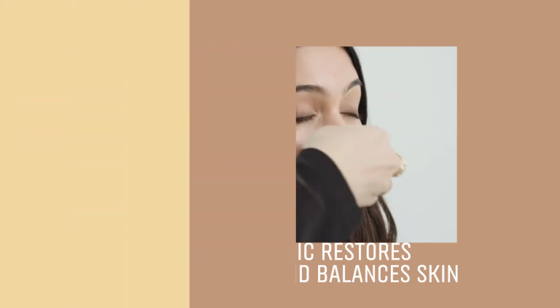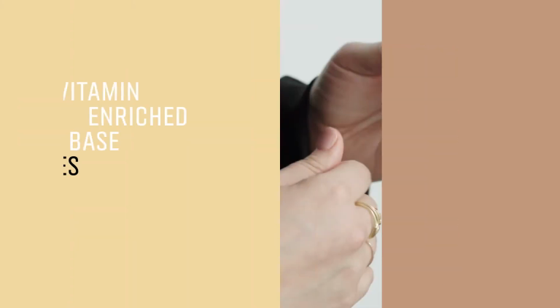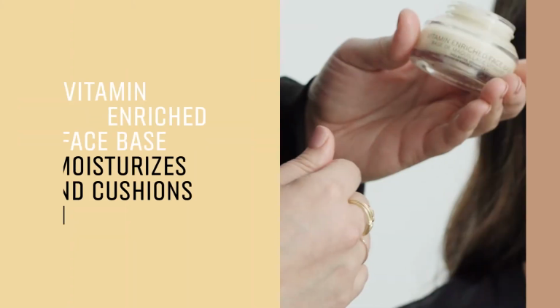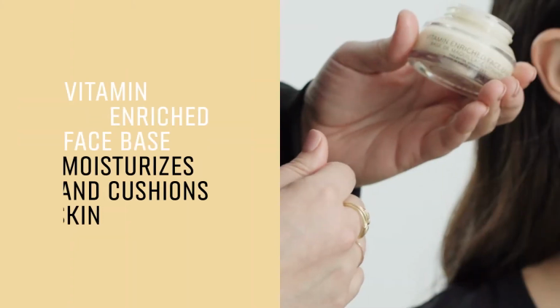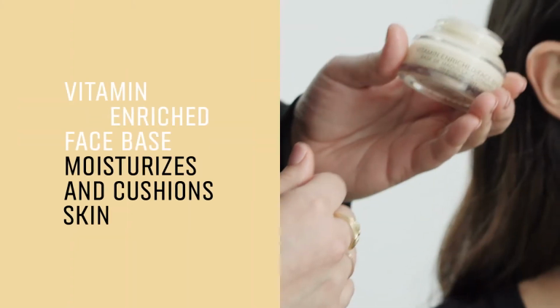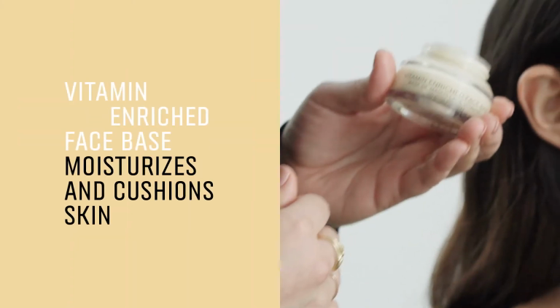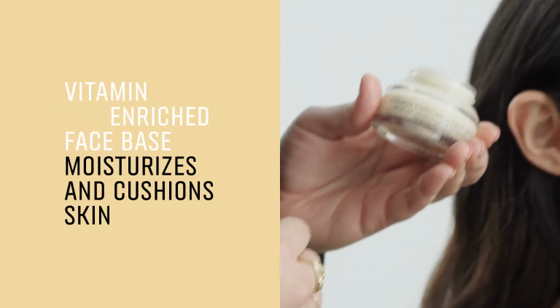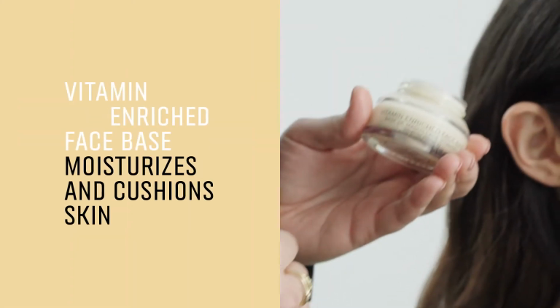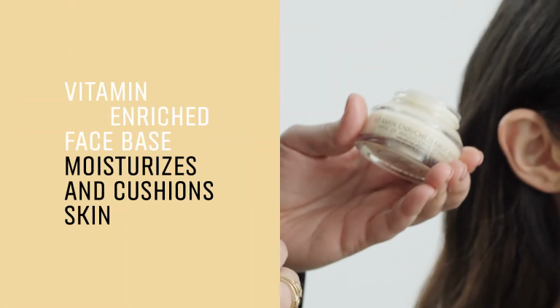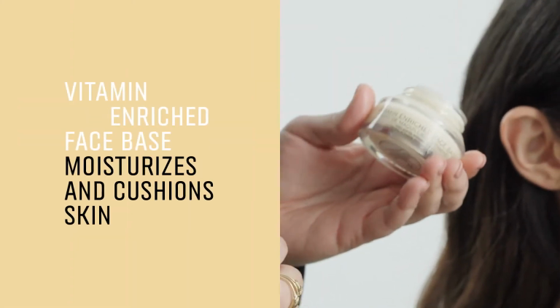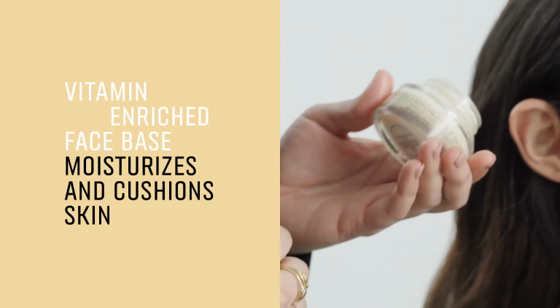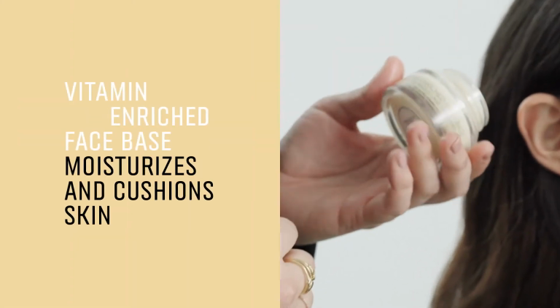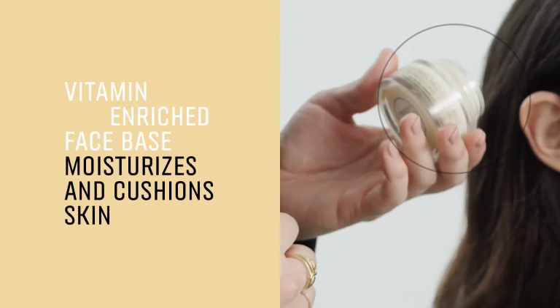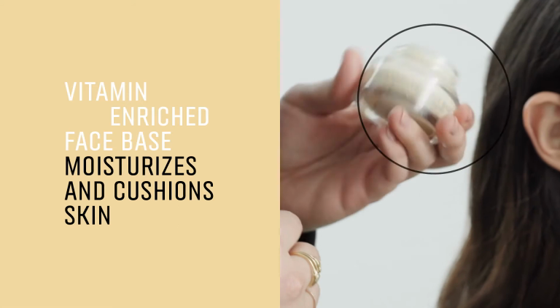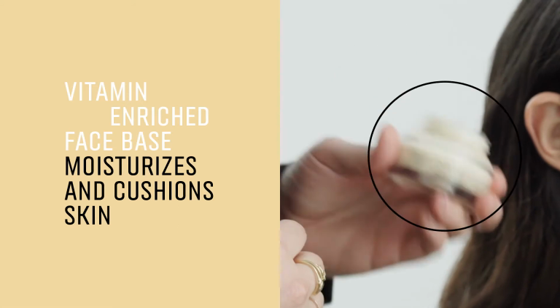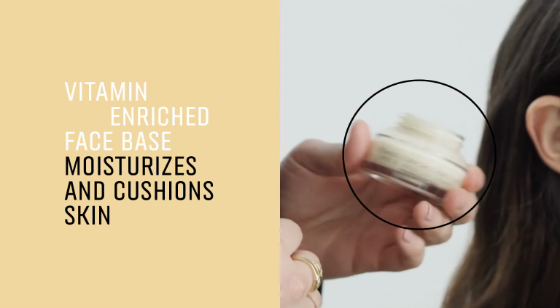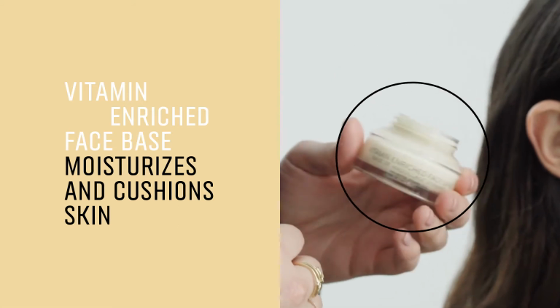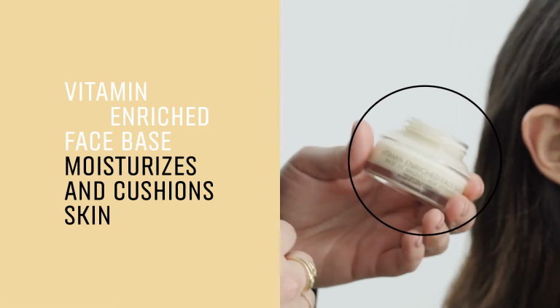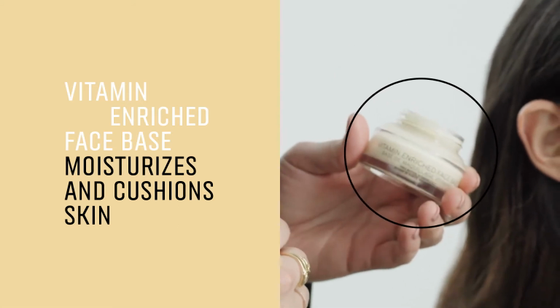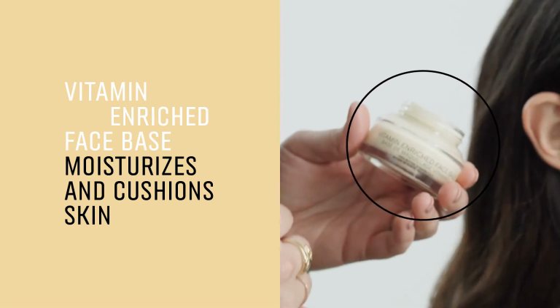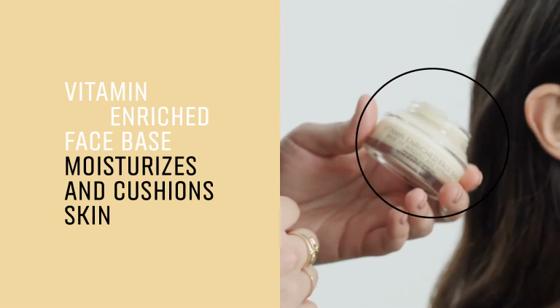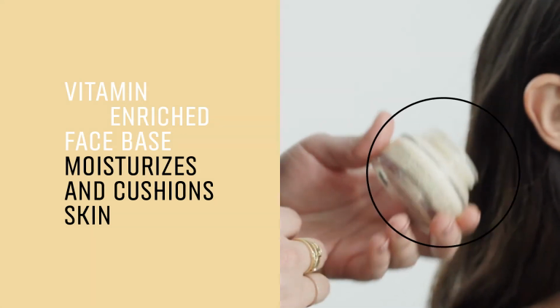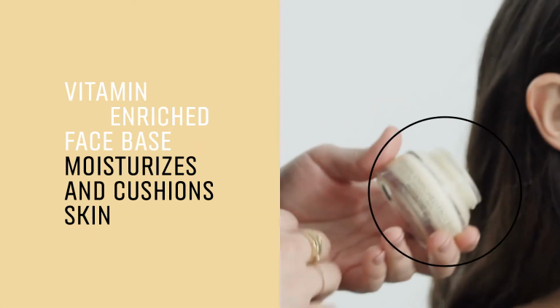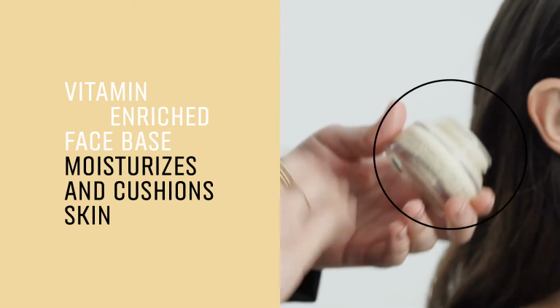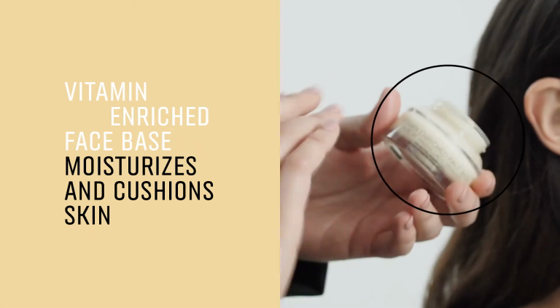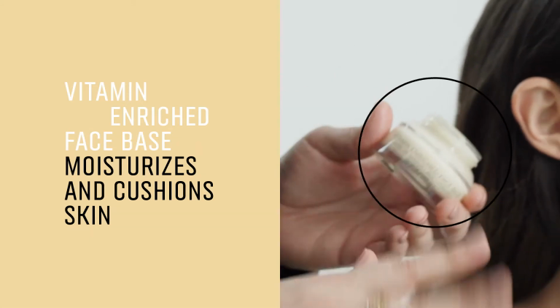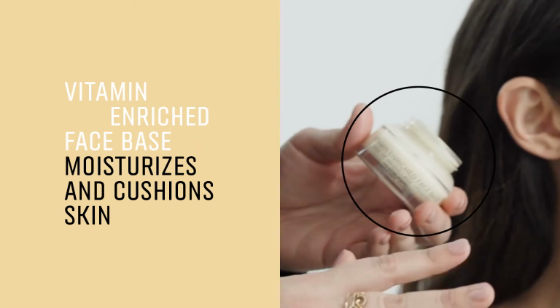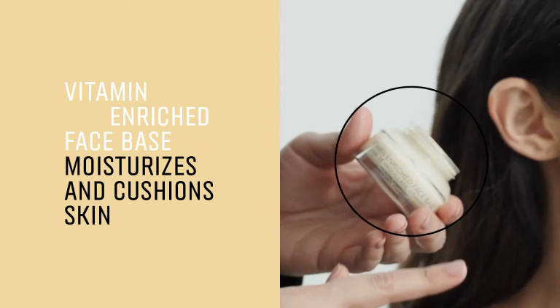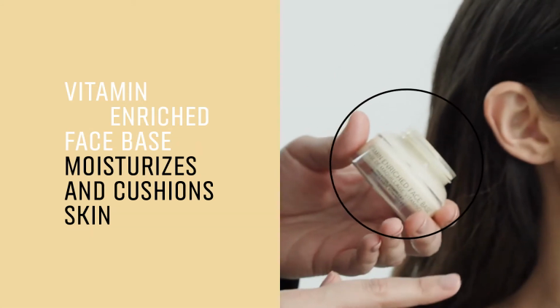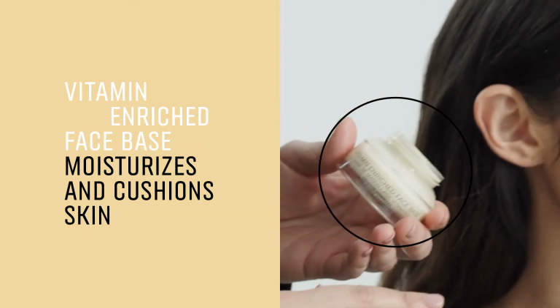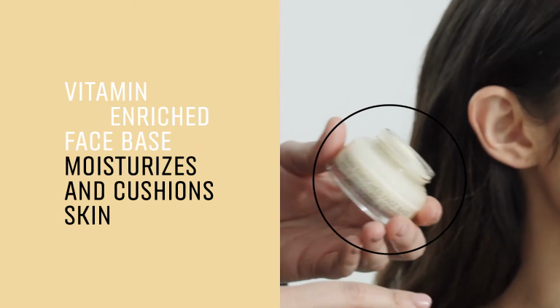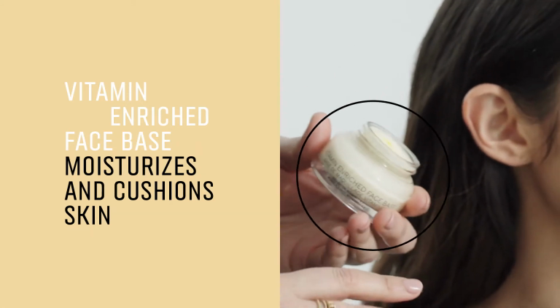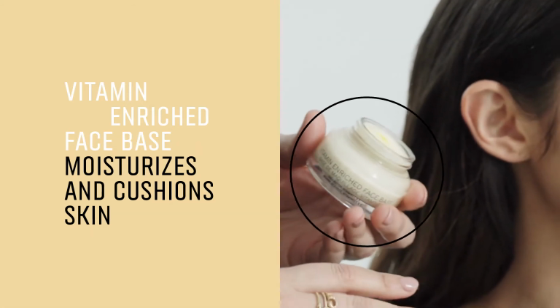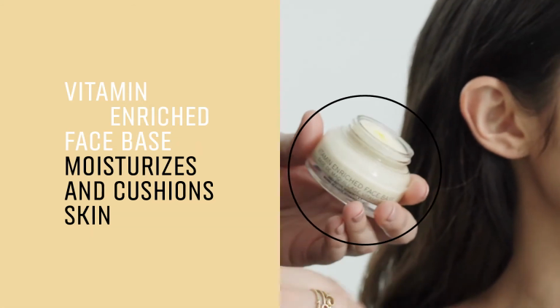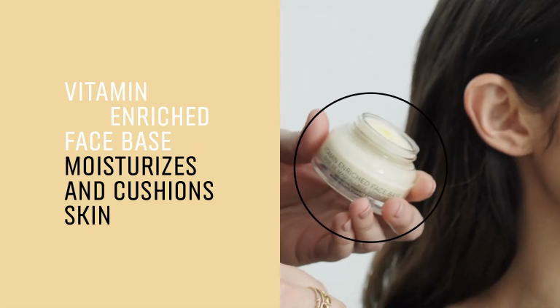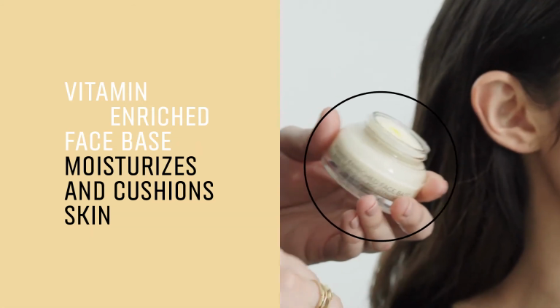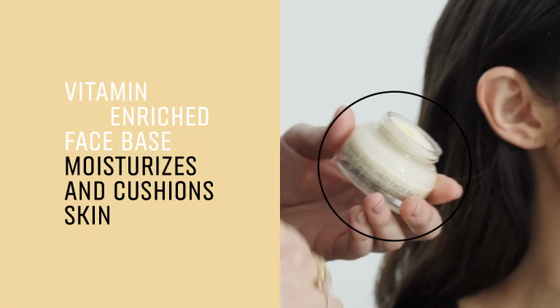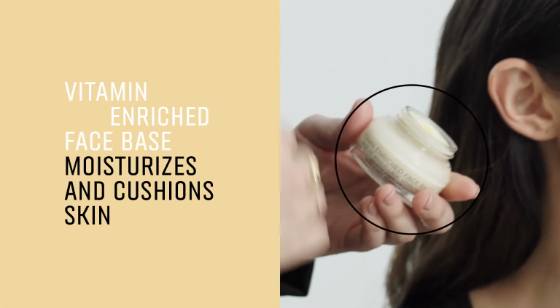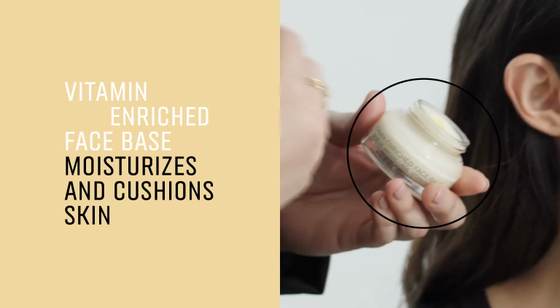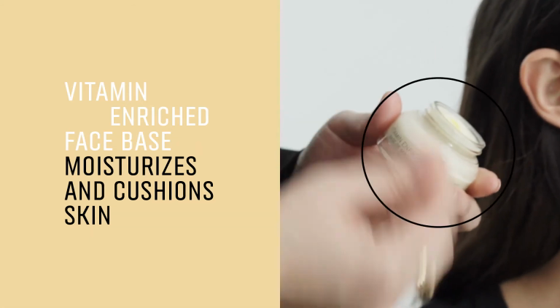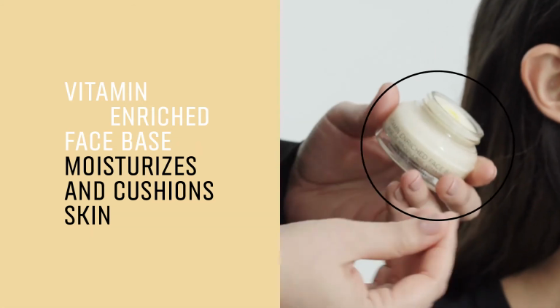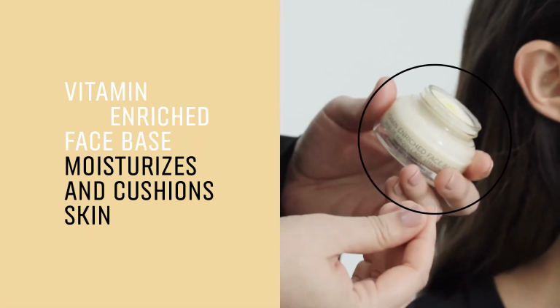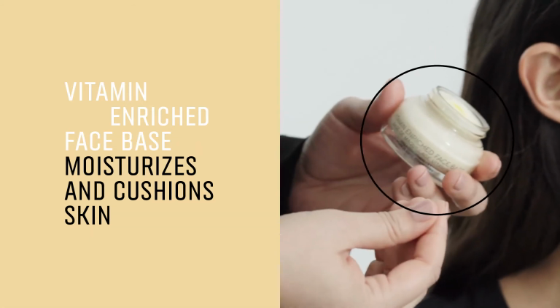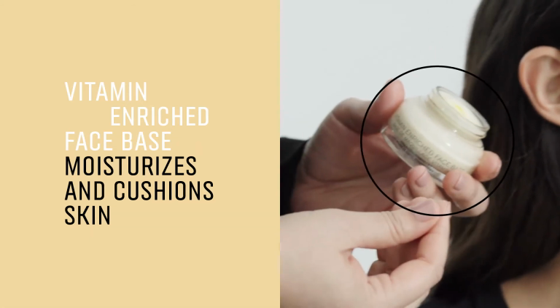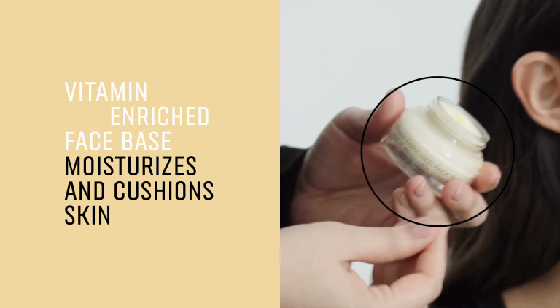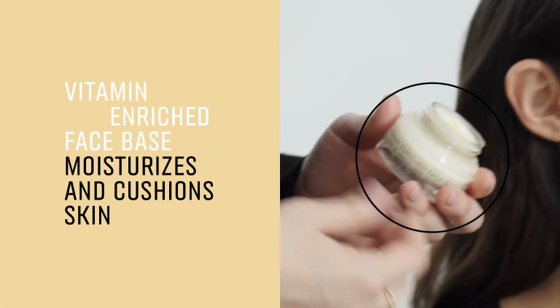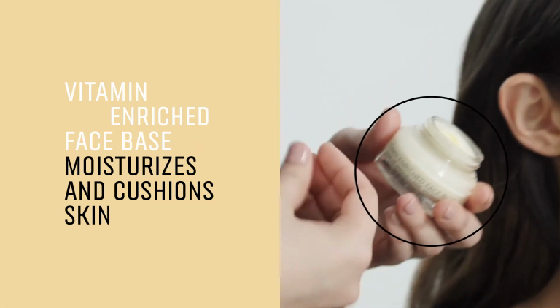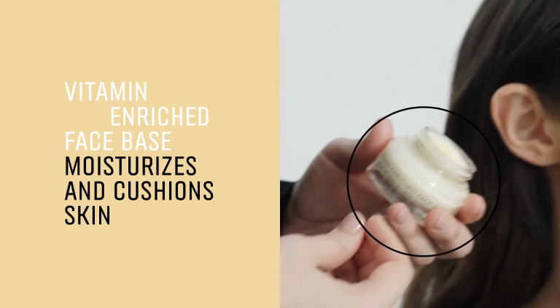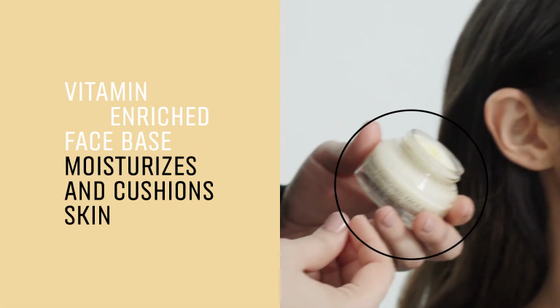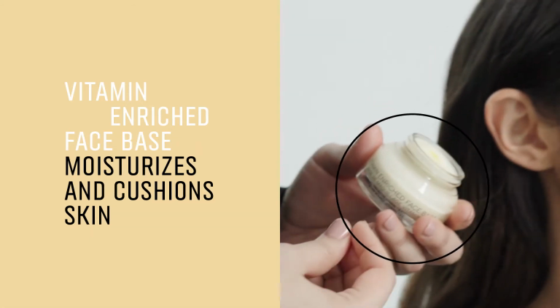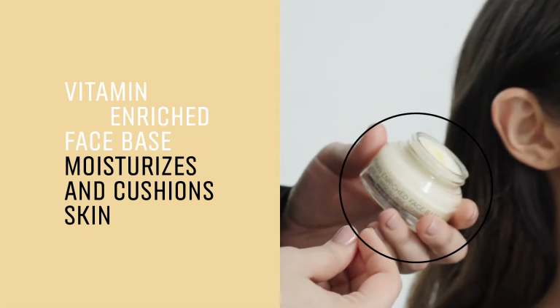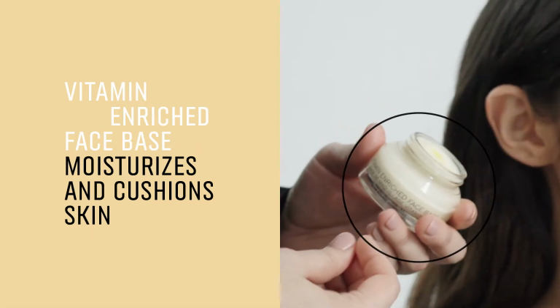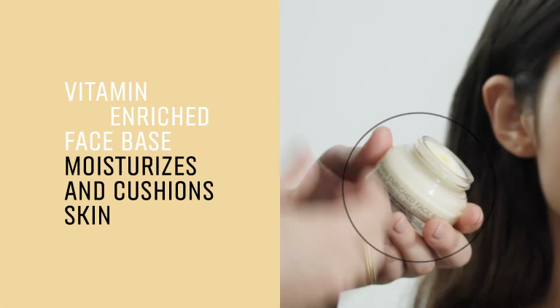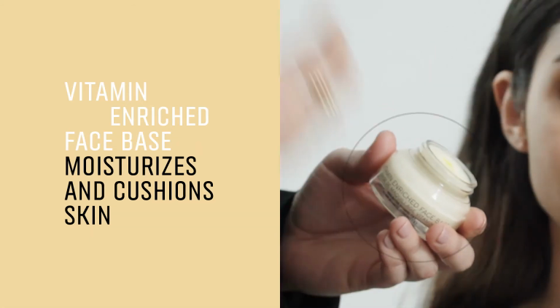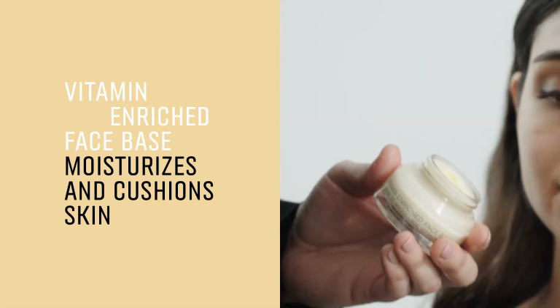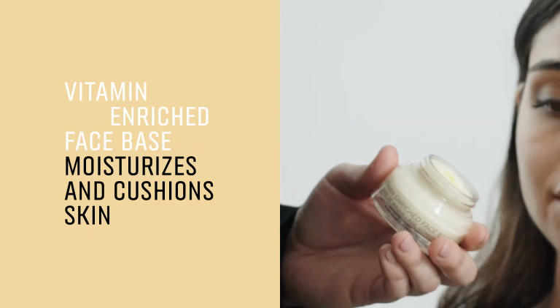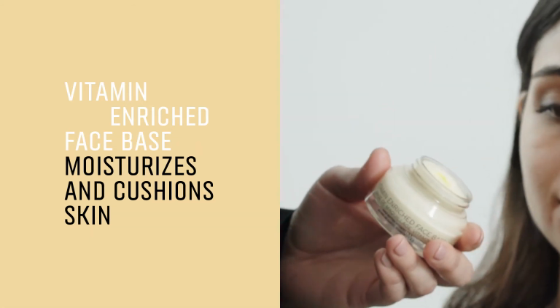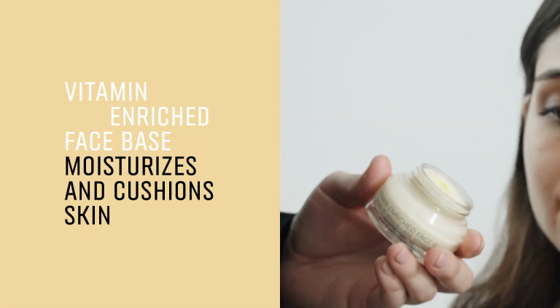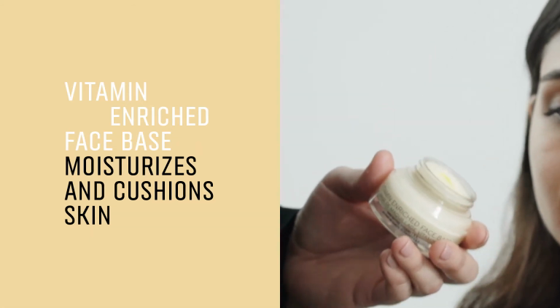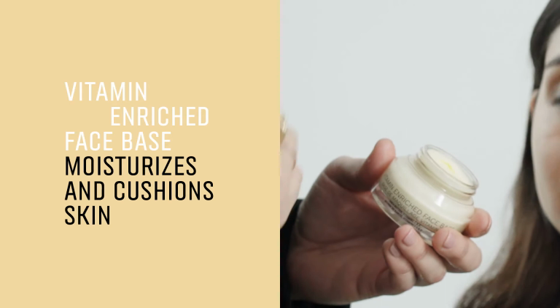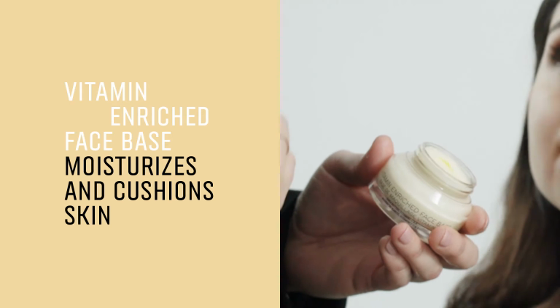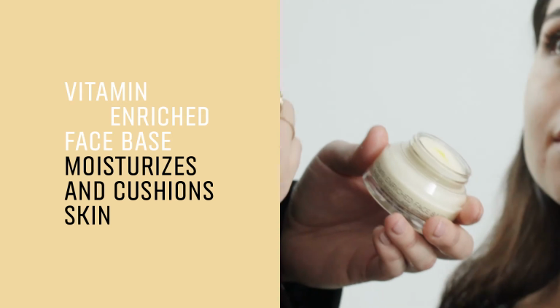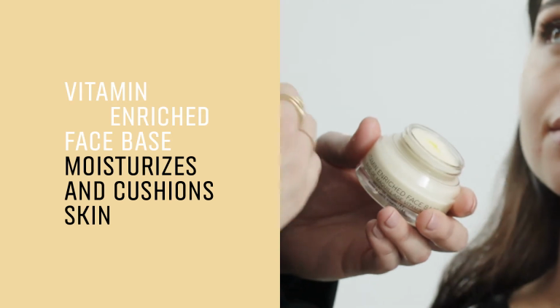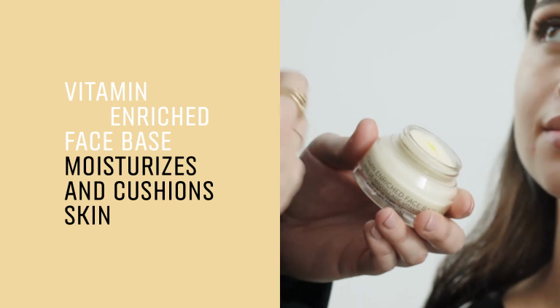So now let's use a little bit of our vitamin-enrich face base, perfect for oily skins — helps to moisturize and balance the skin so it feels nice and supple.